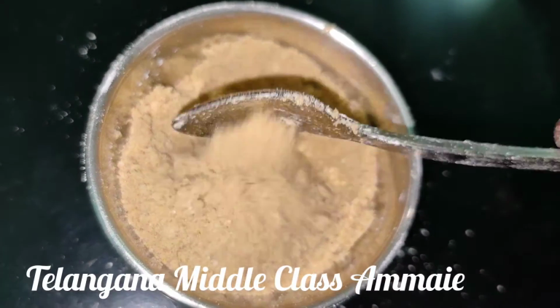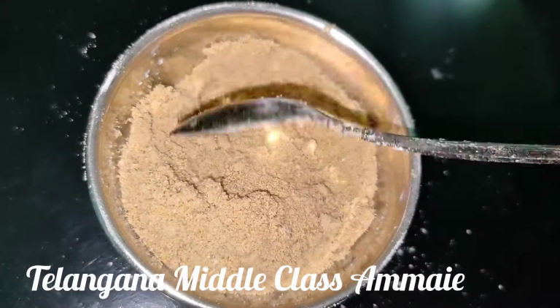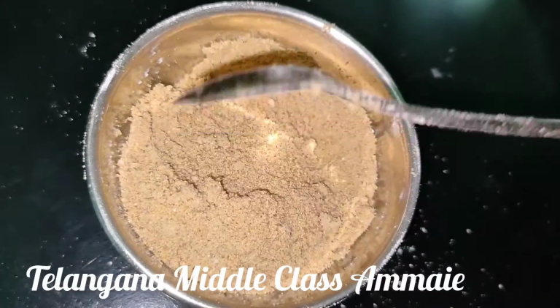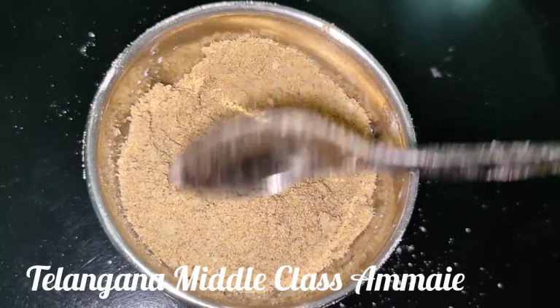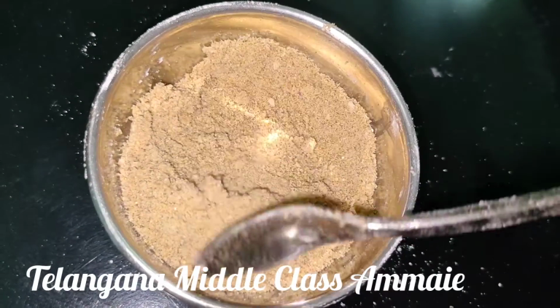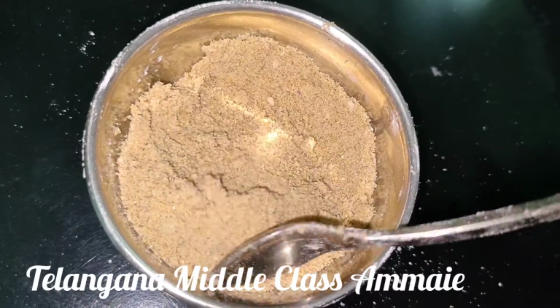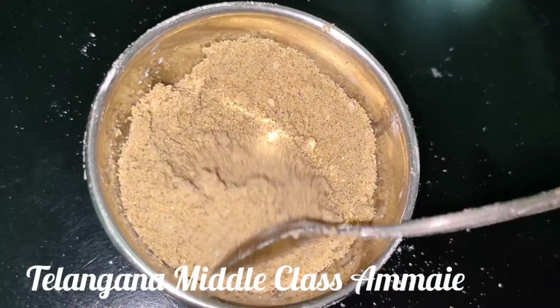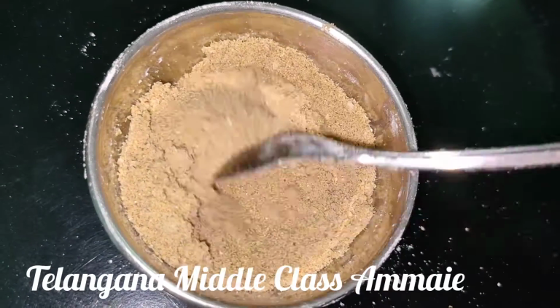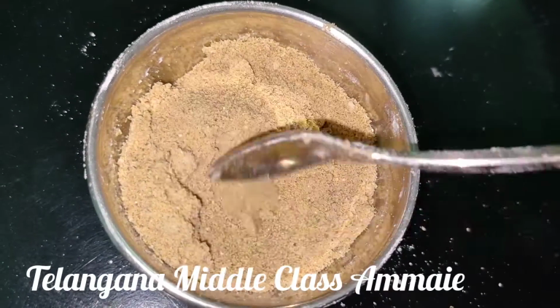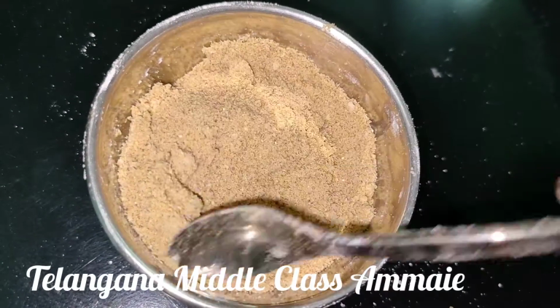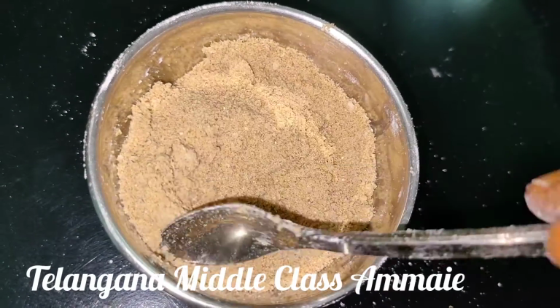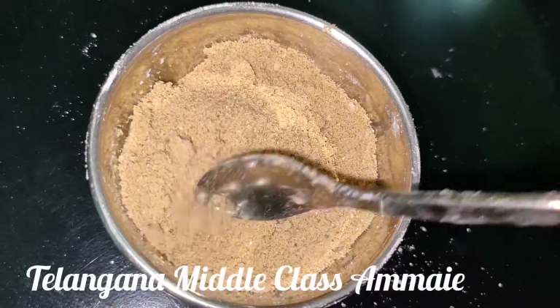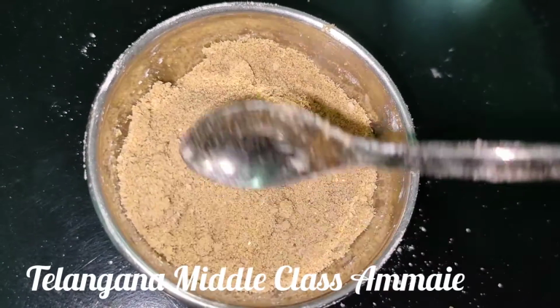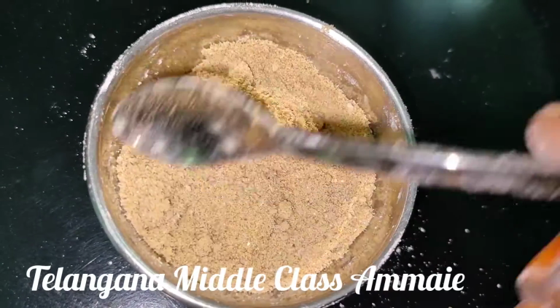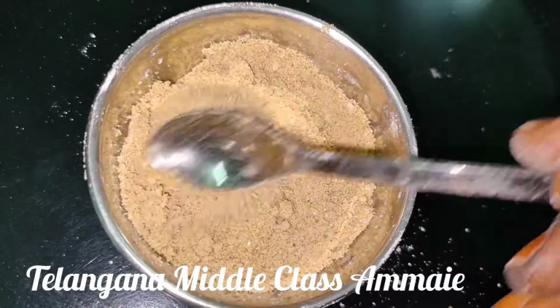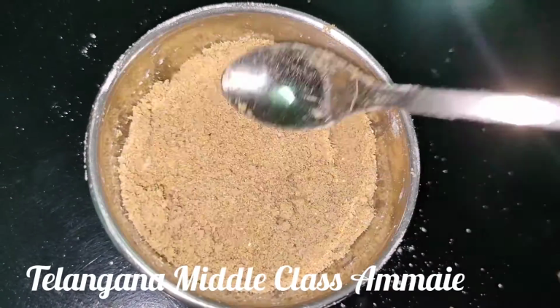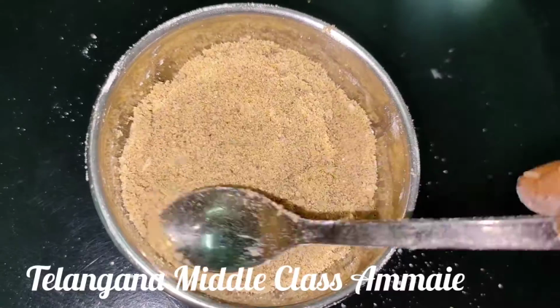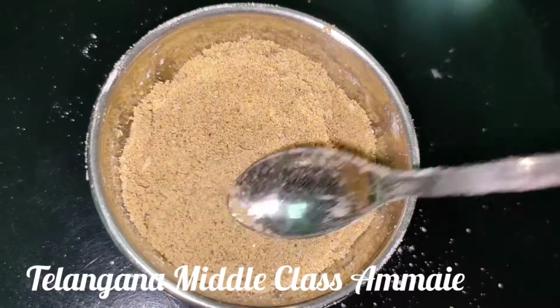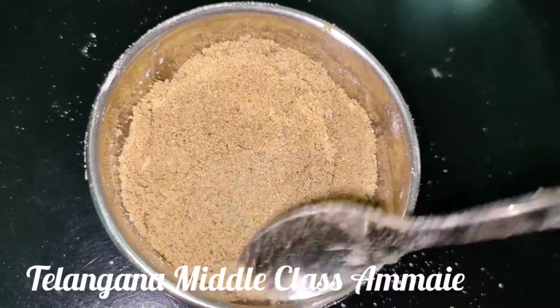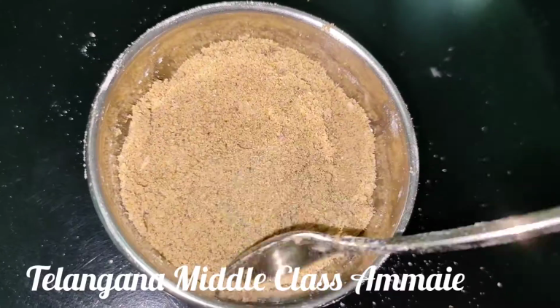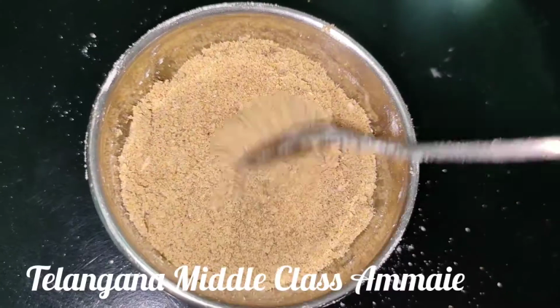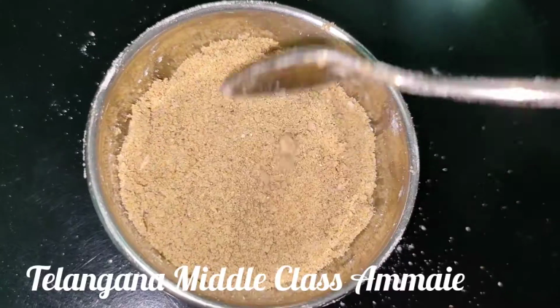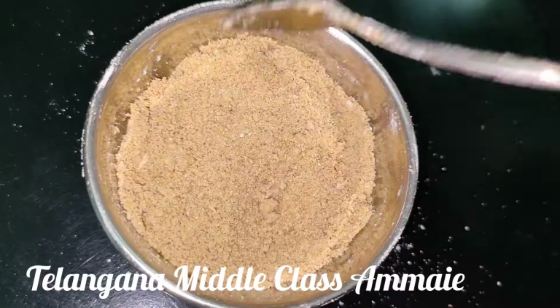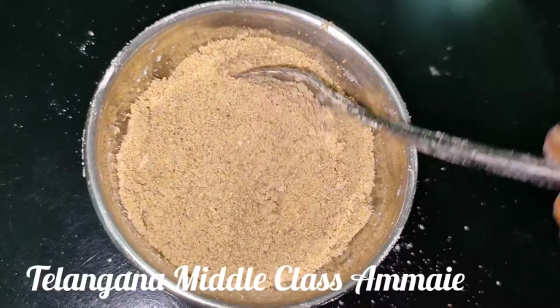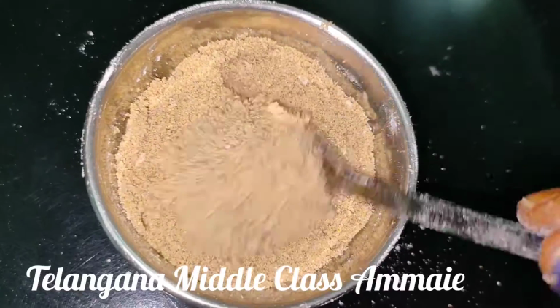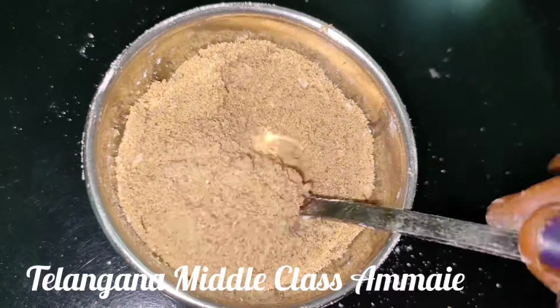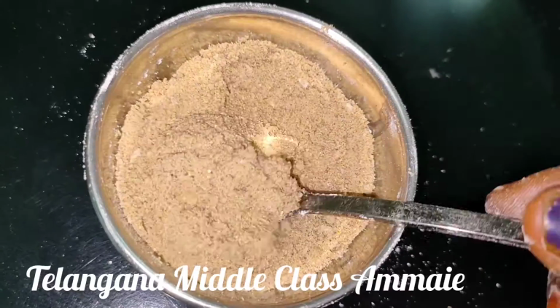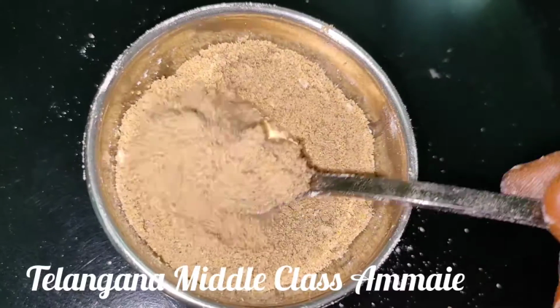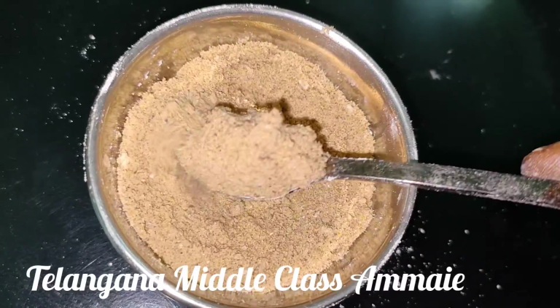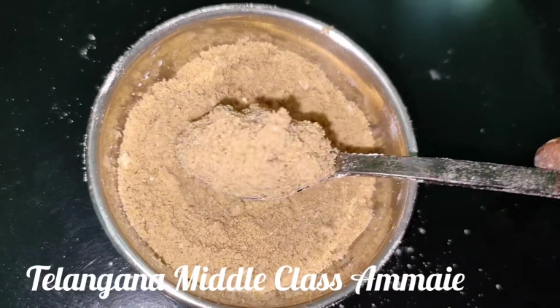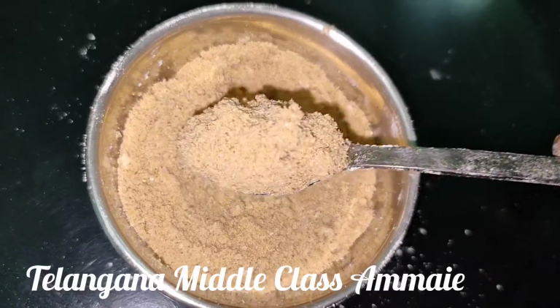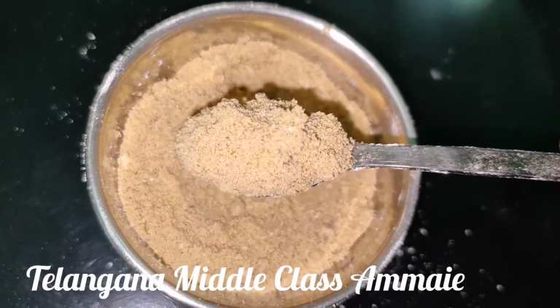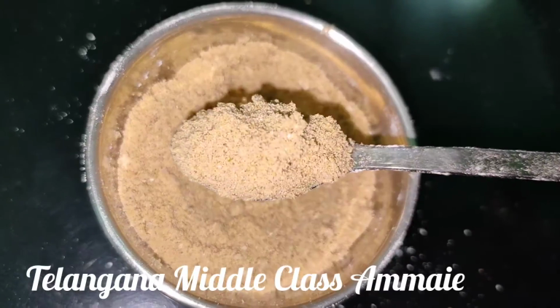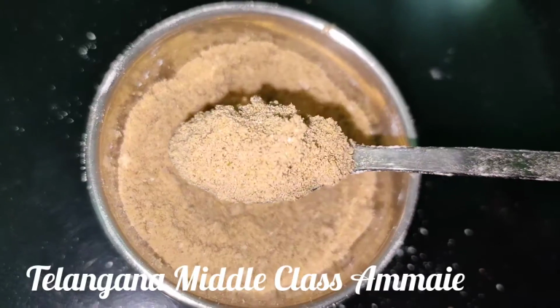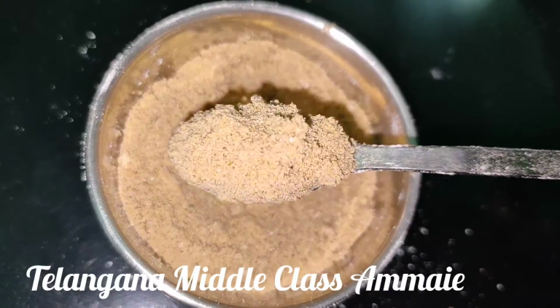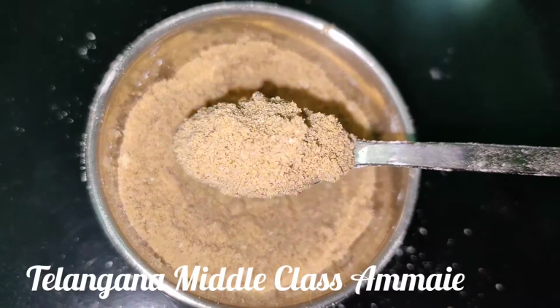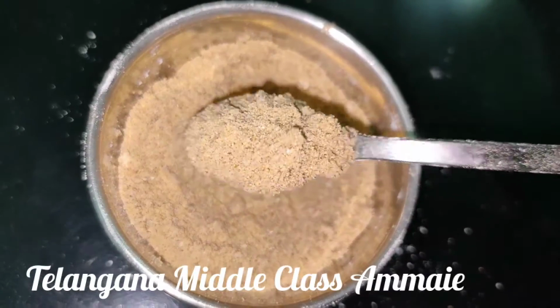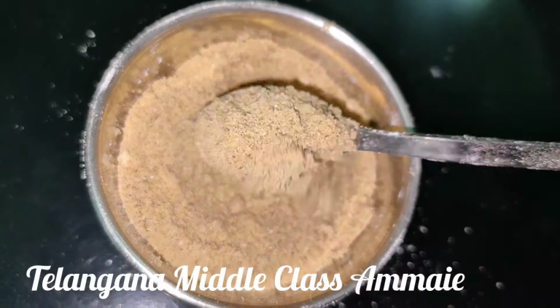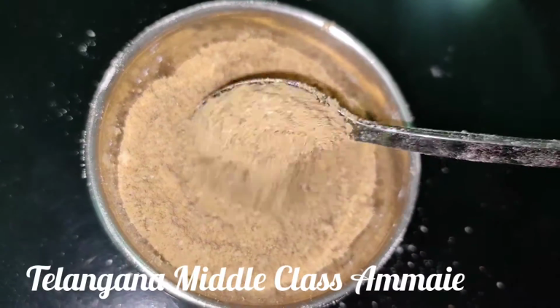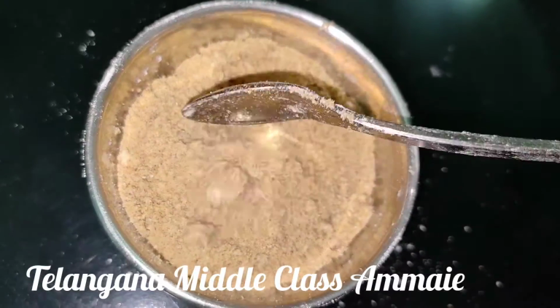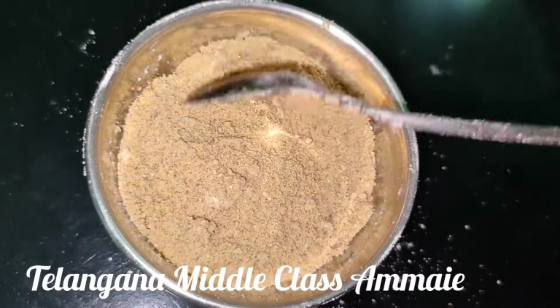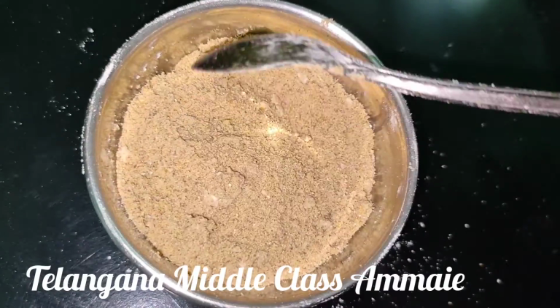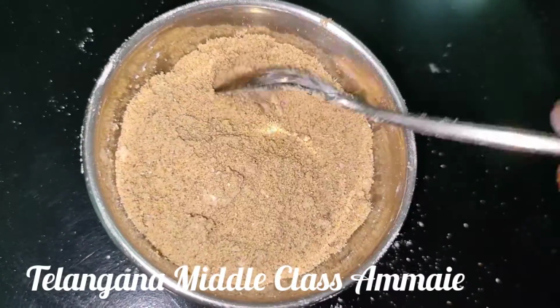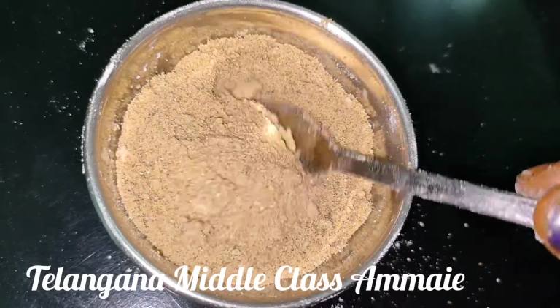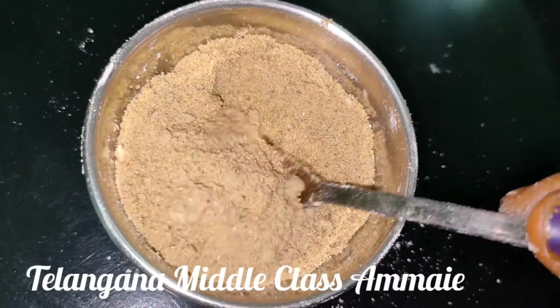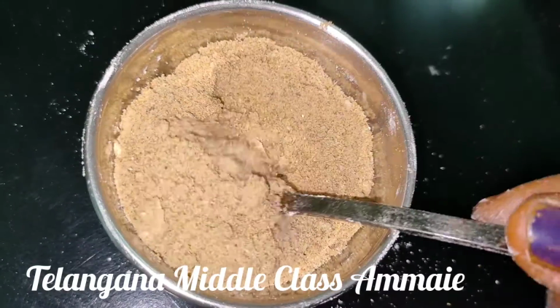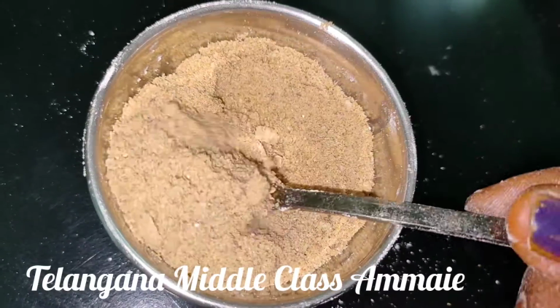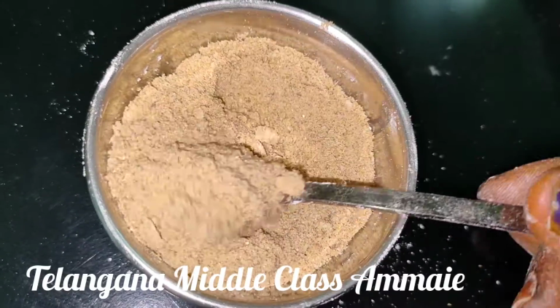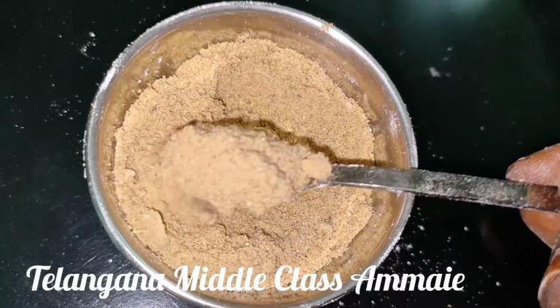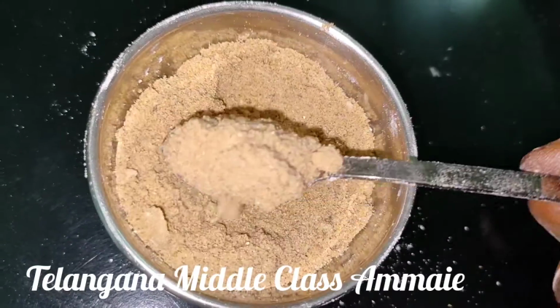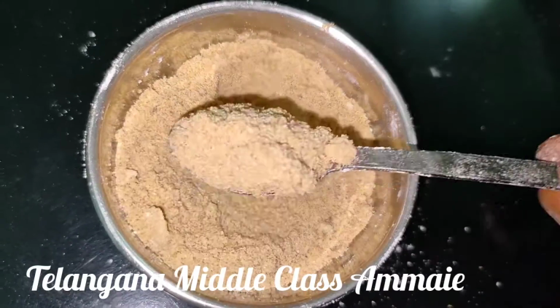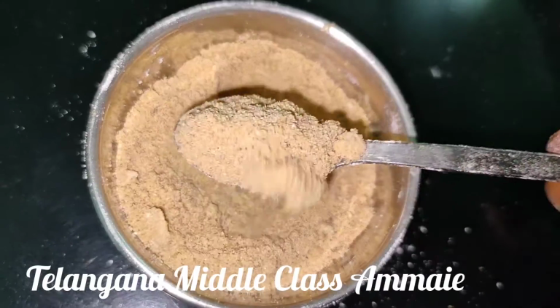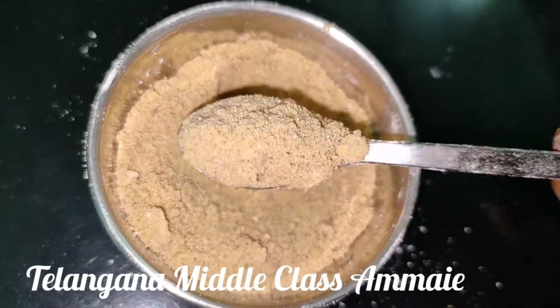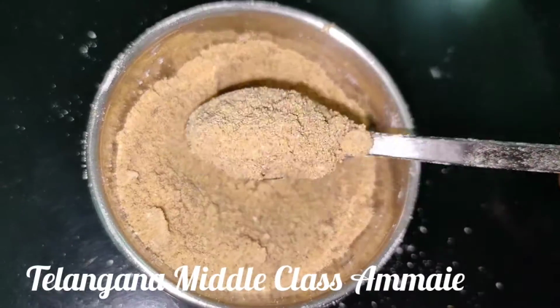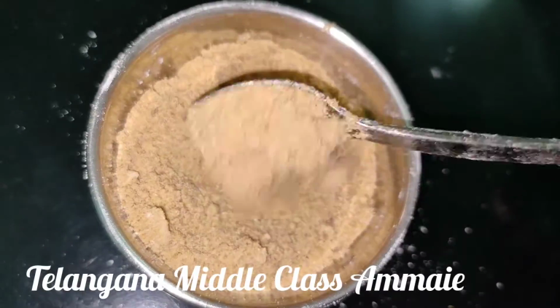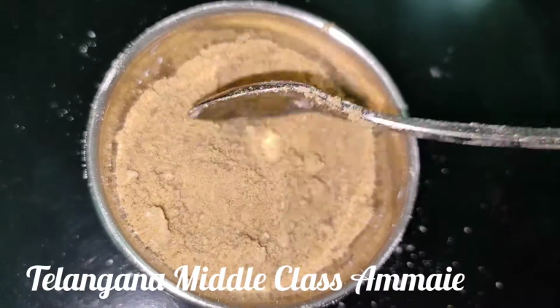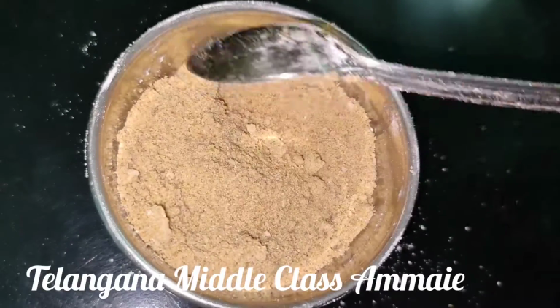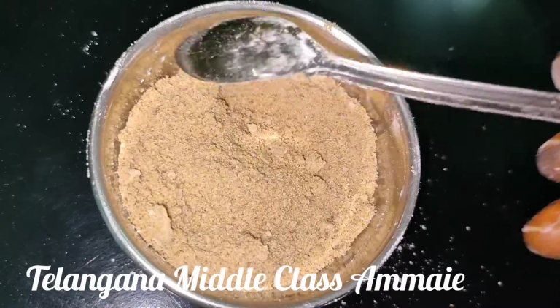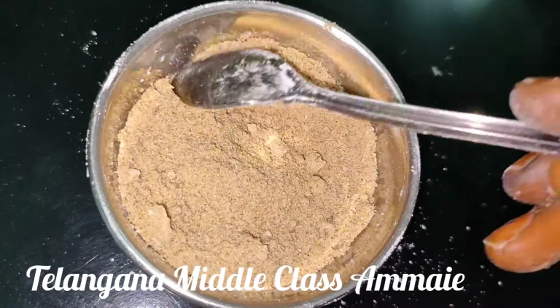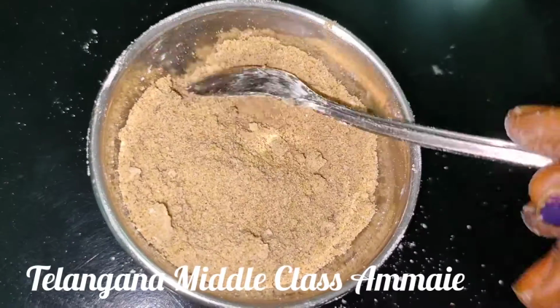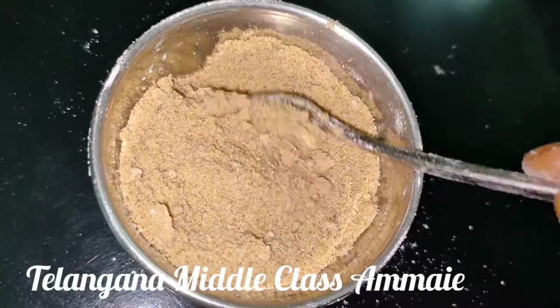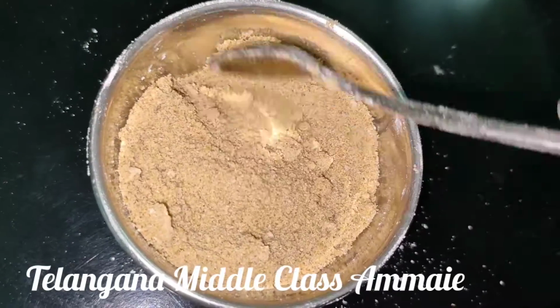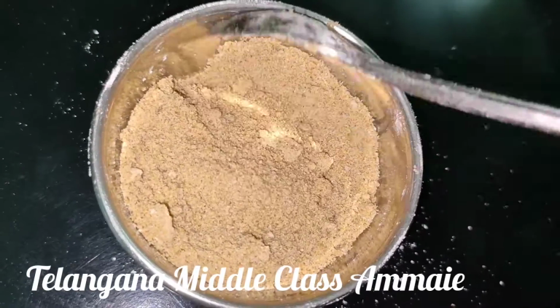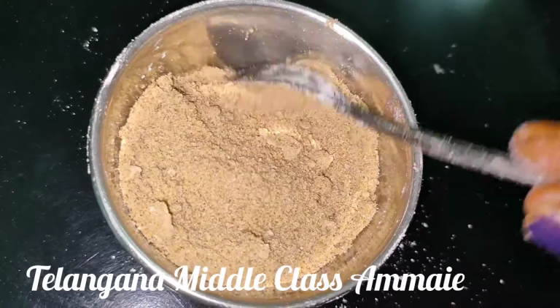Okay friends, stay ready for this bowl. It is very useful for you. Okay friends, thank you and thanks for watching.